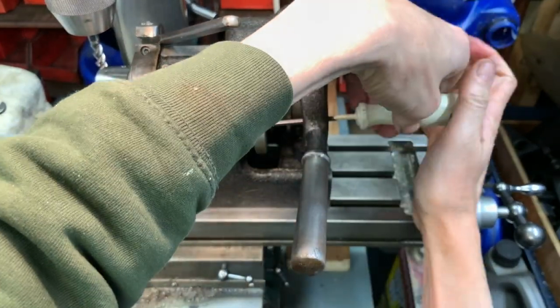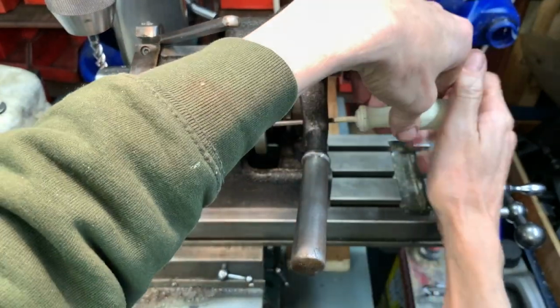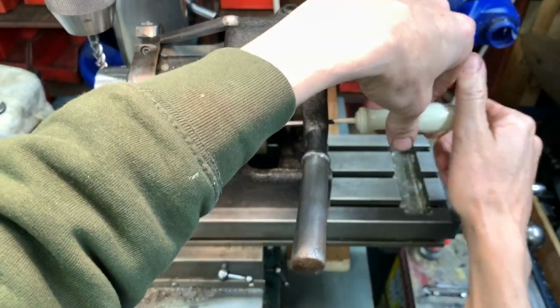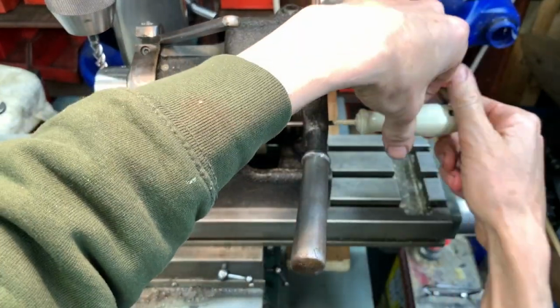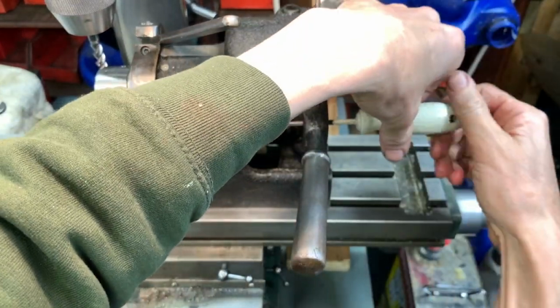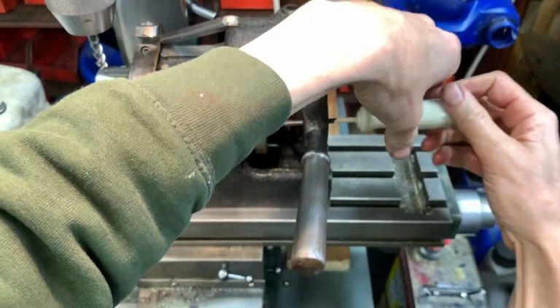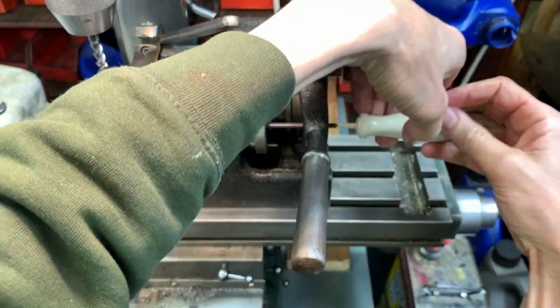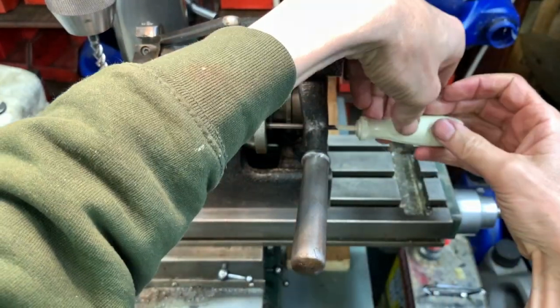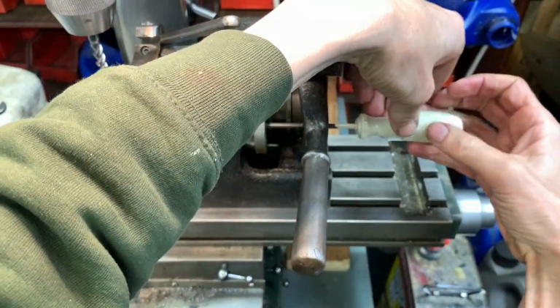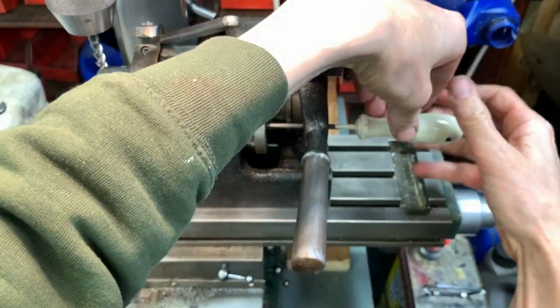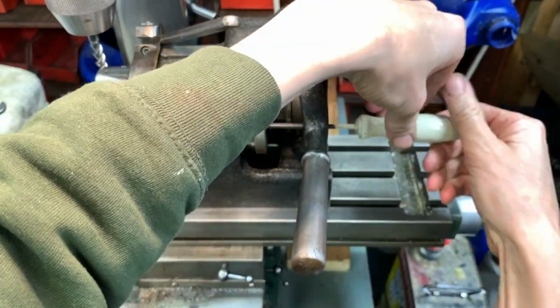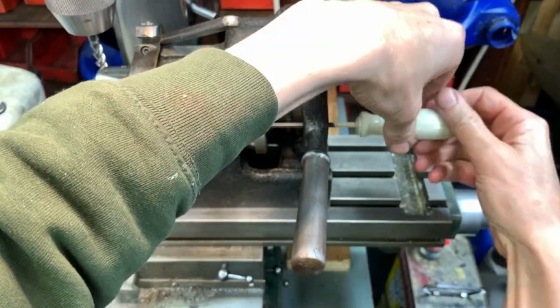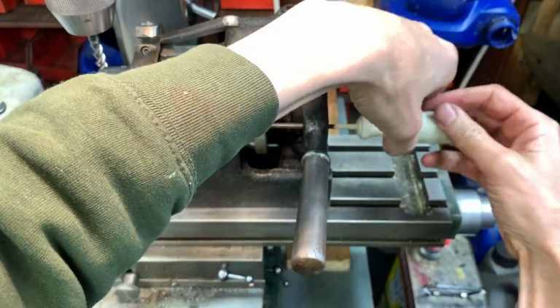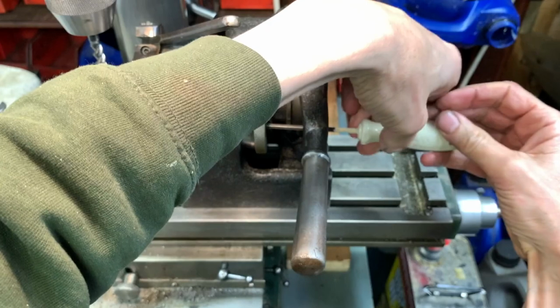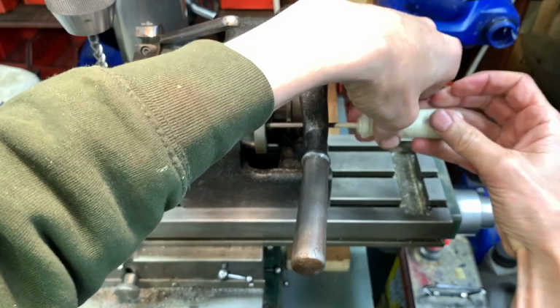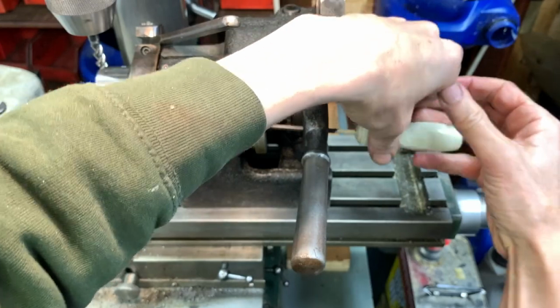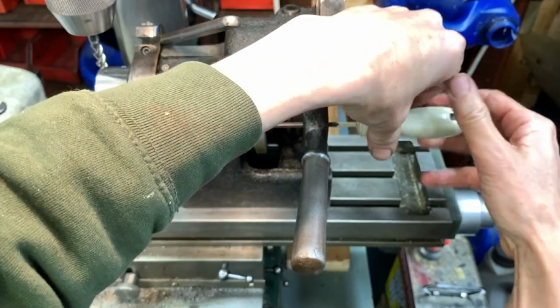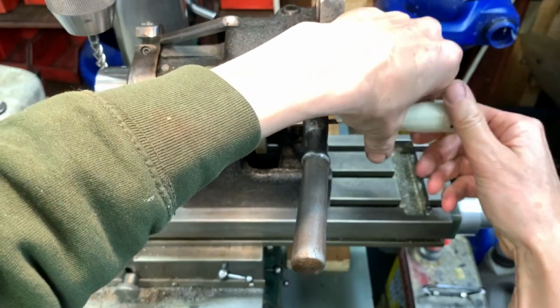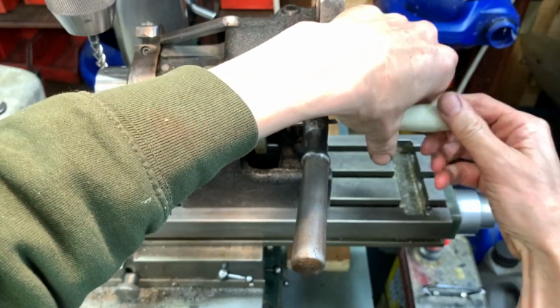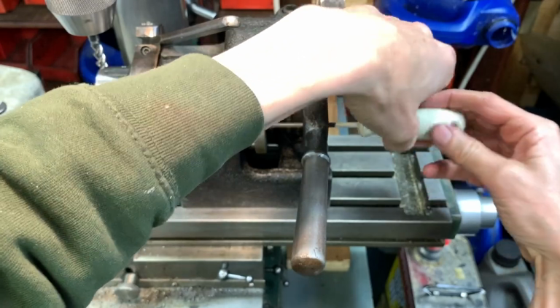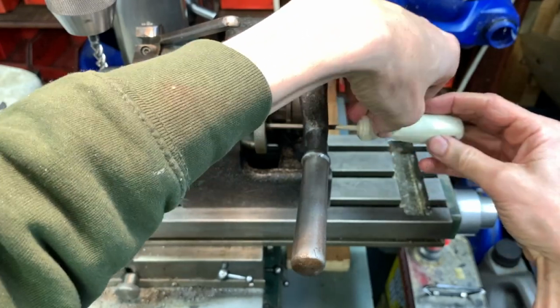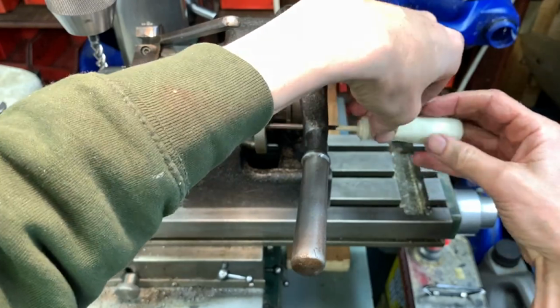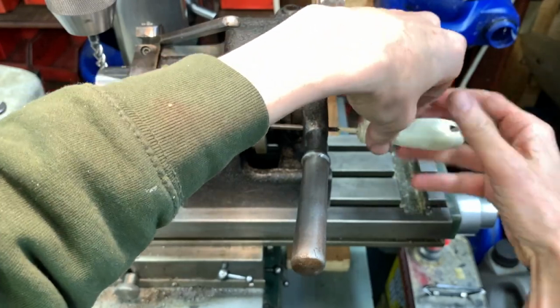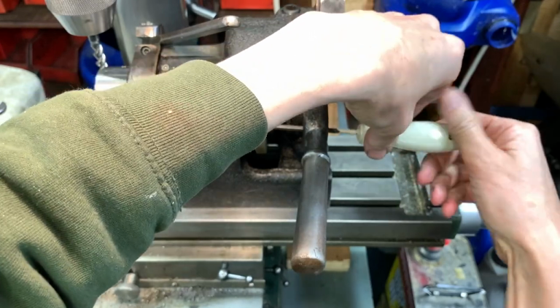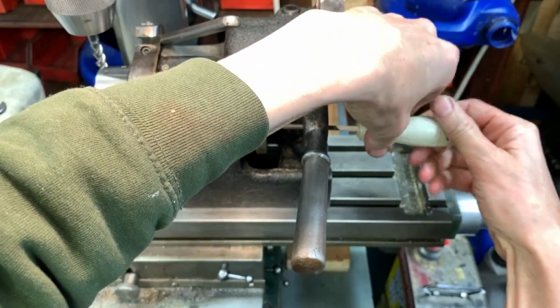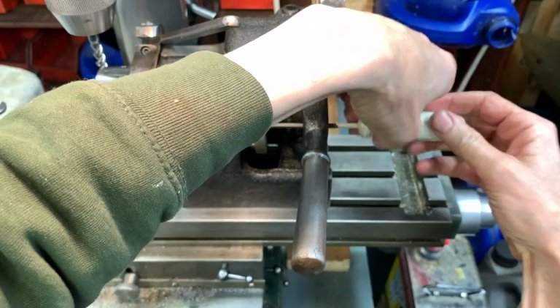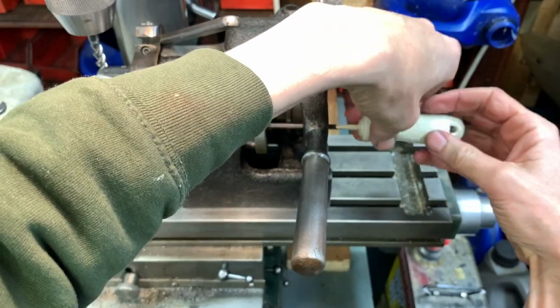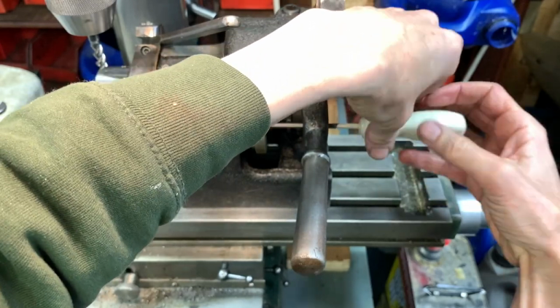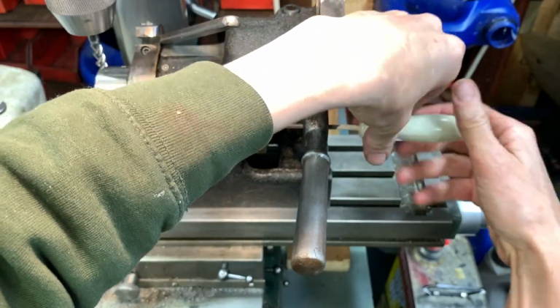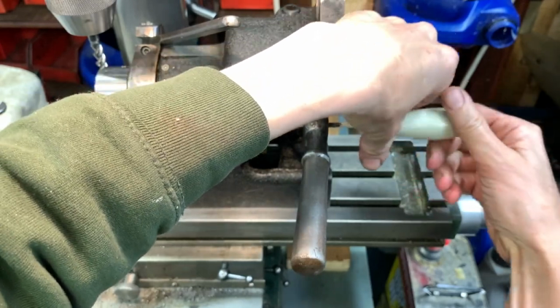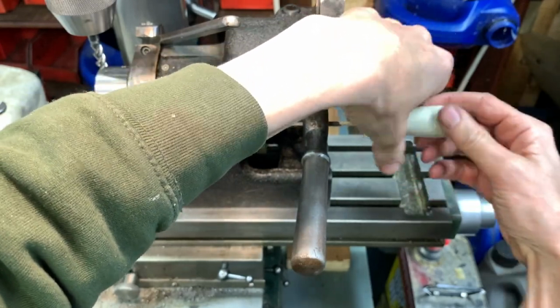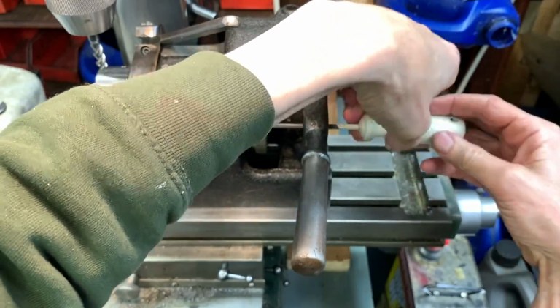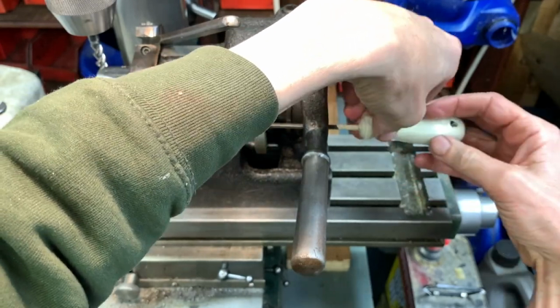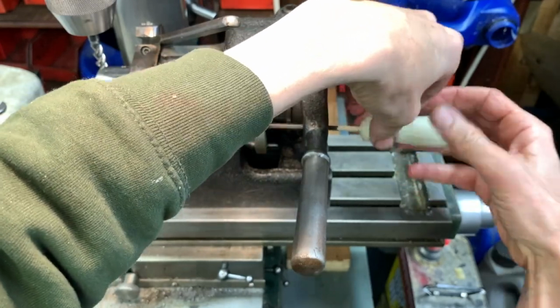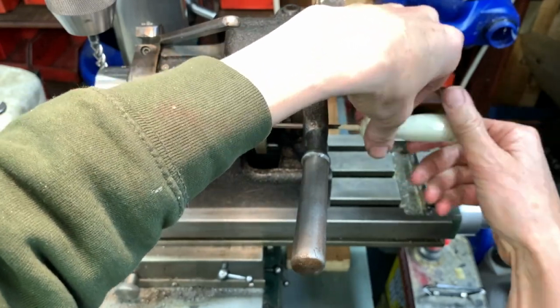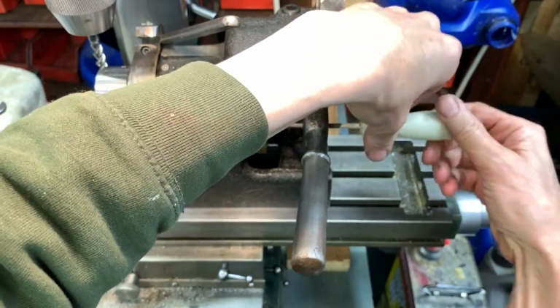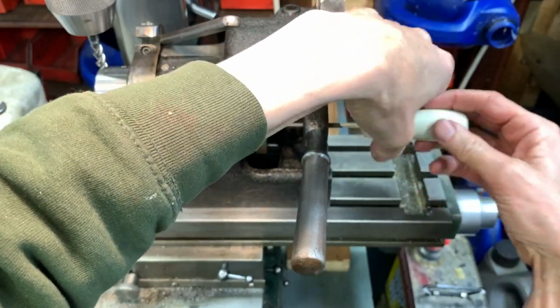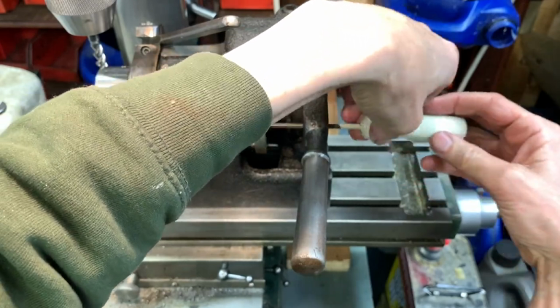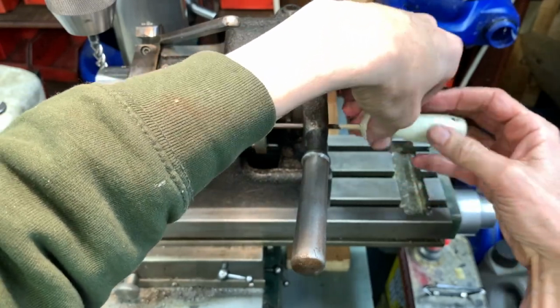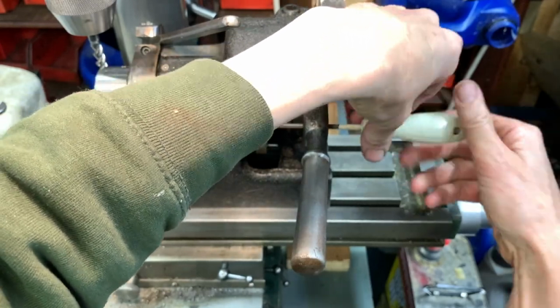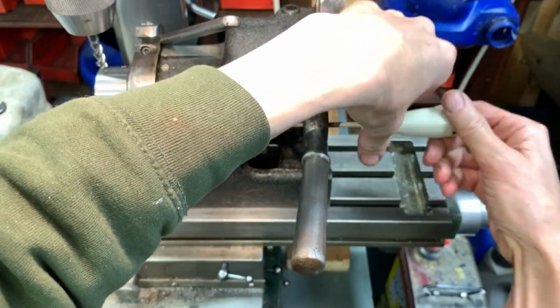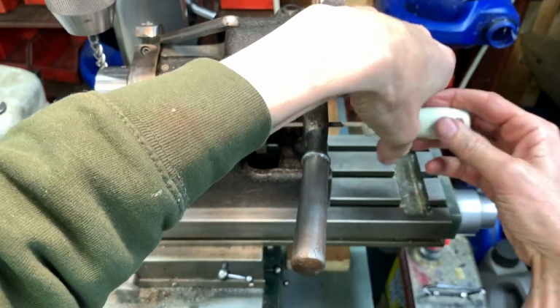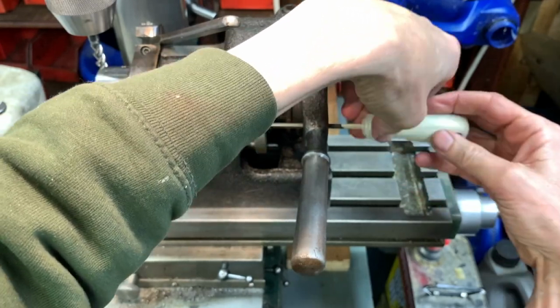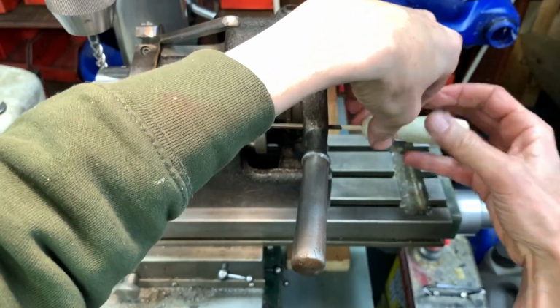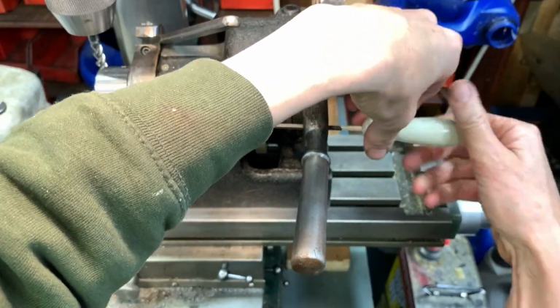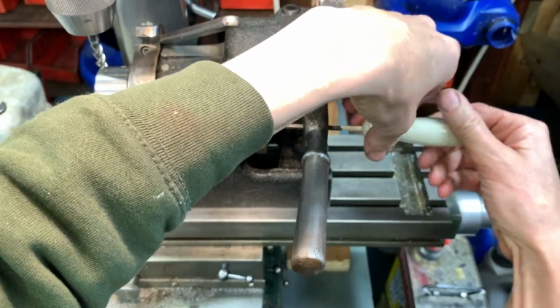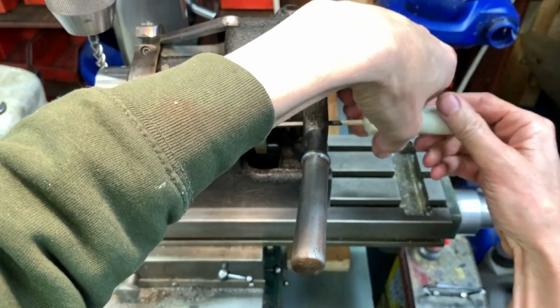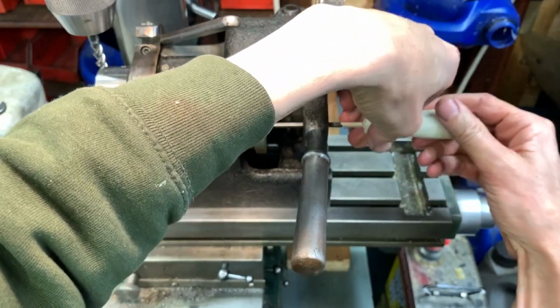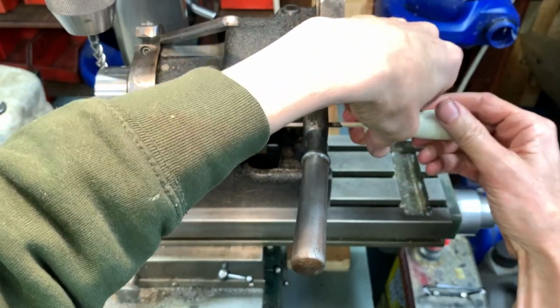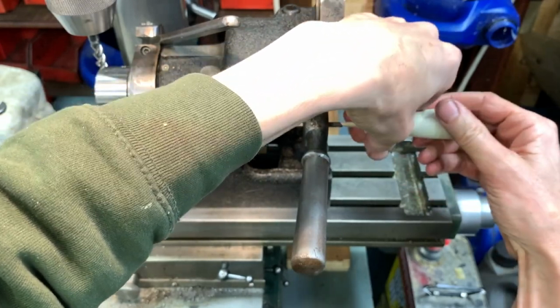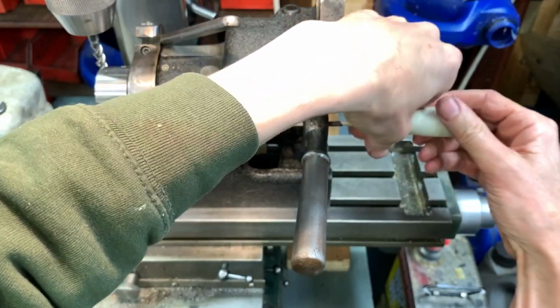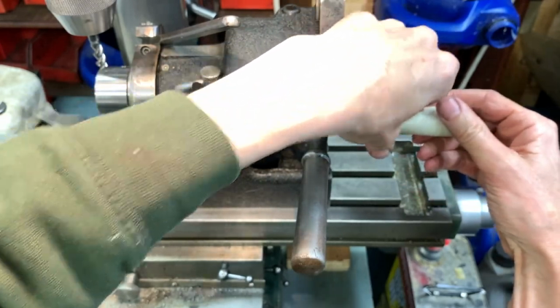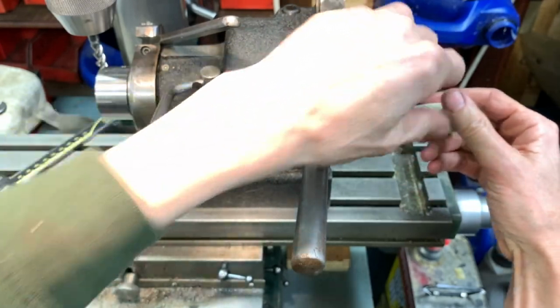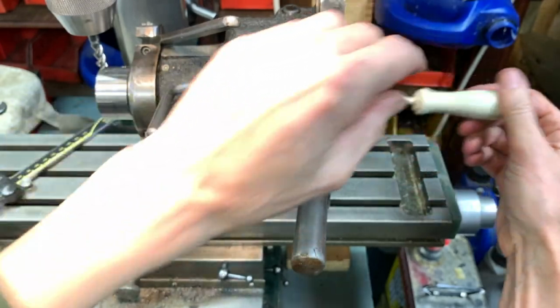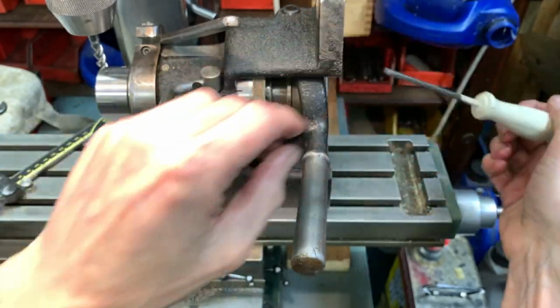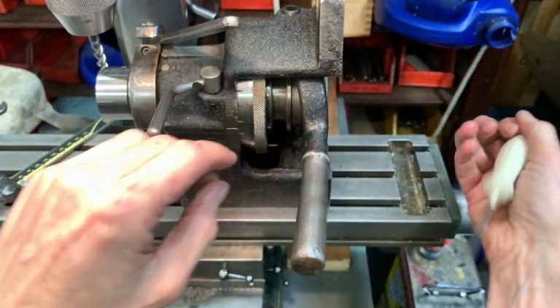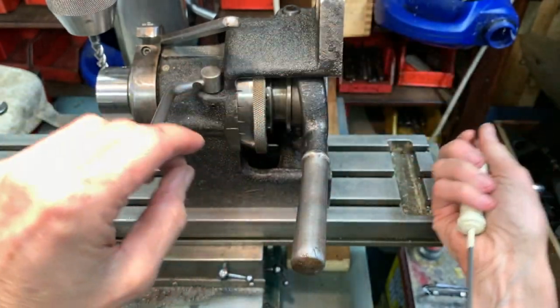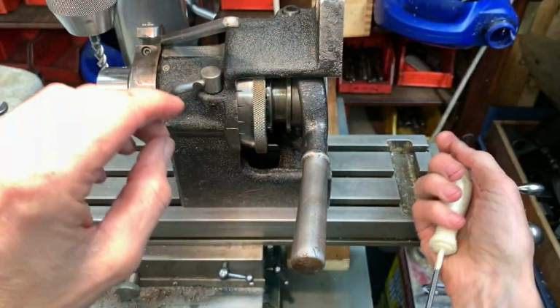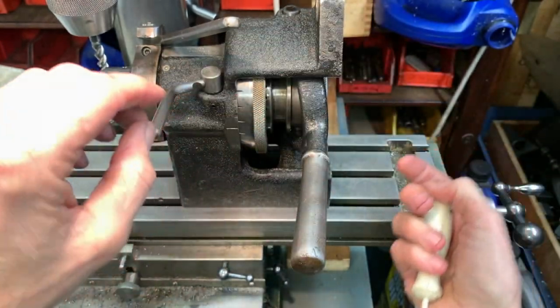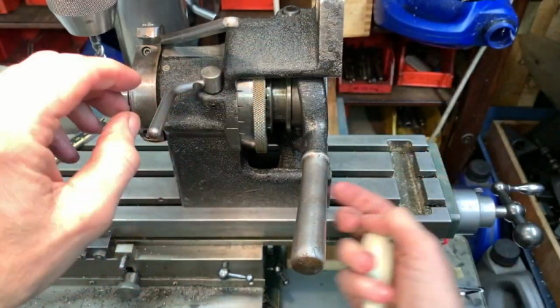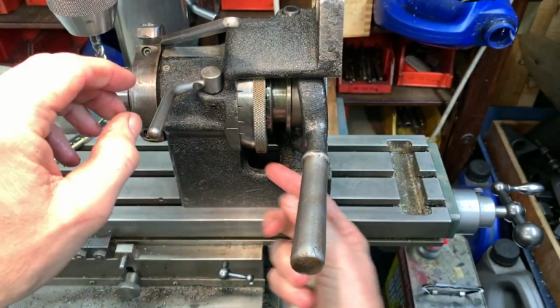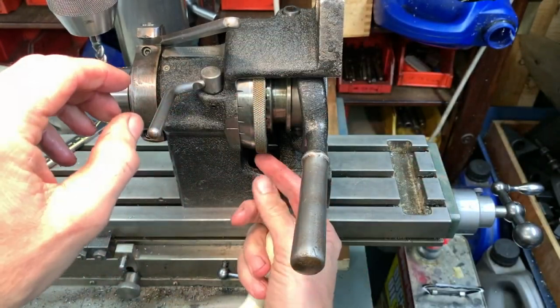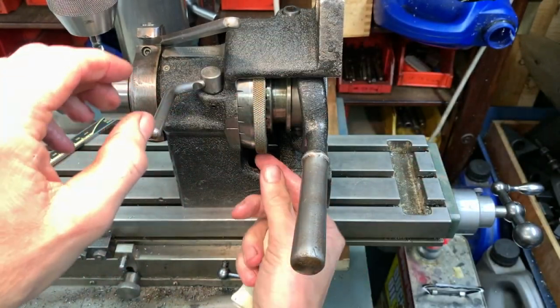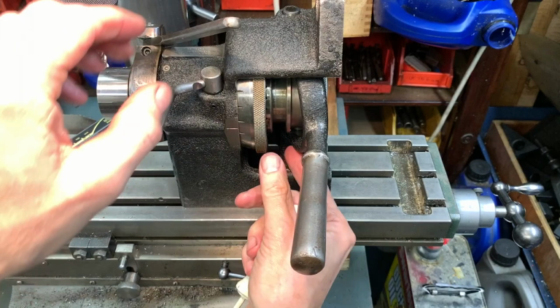So I unscrew the stop until it hits the ring.